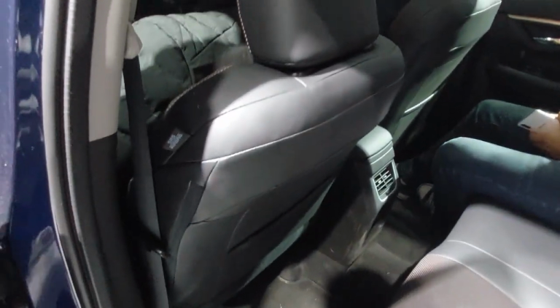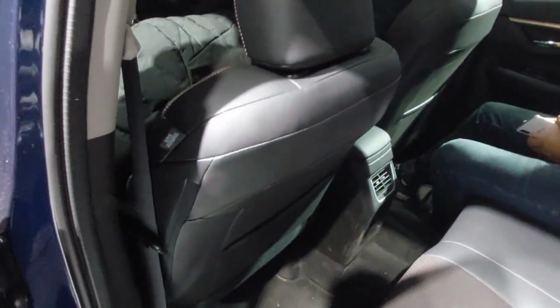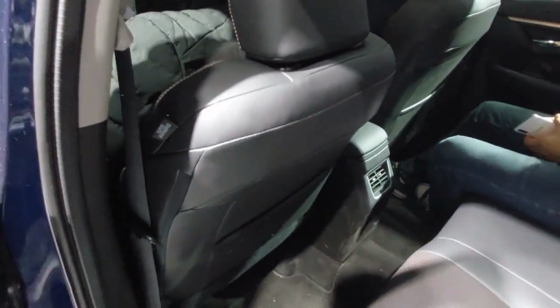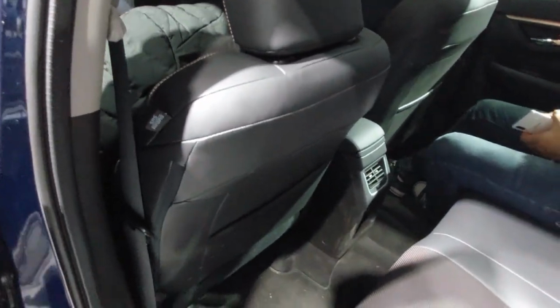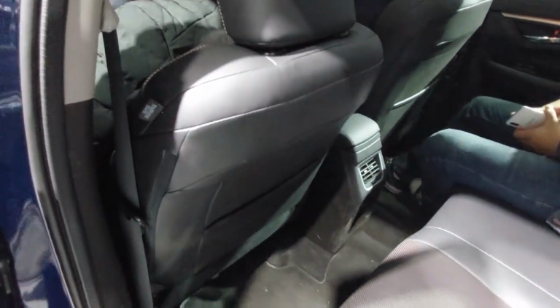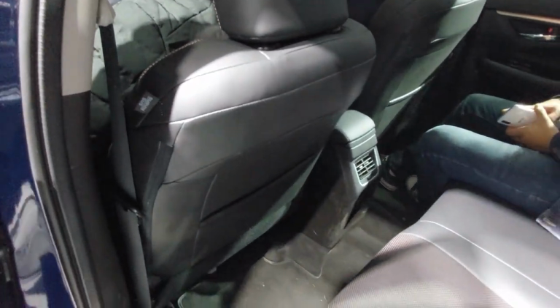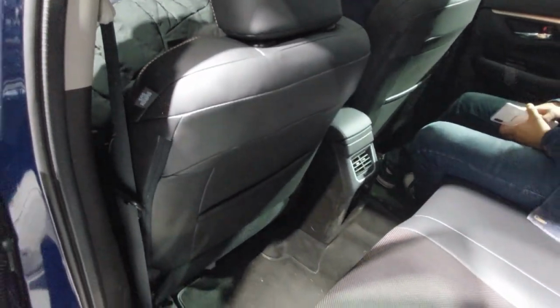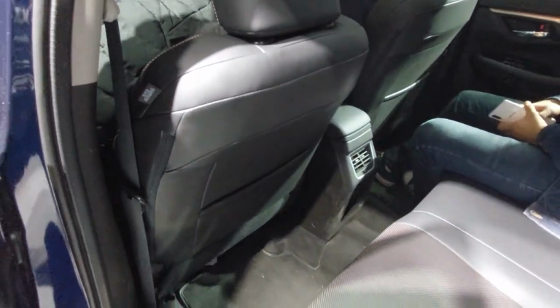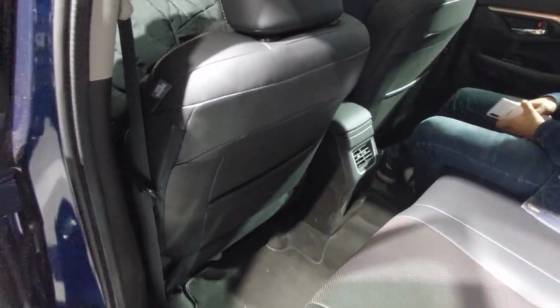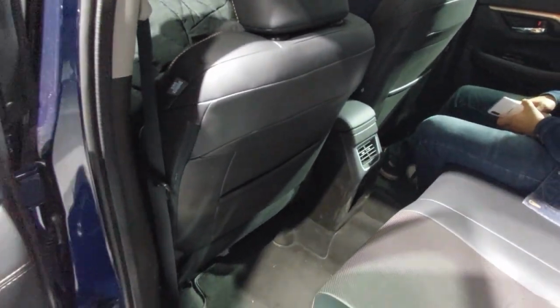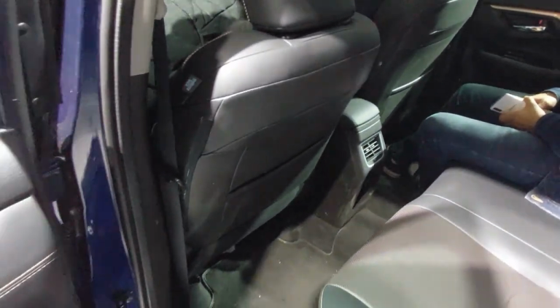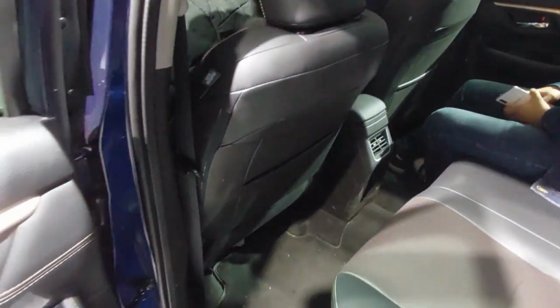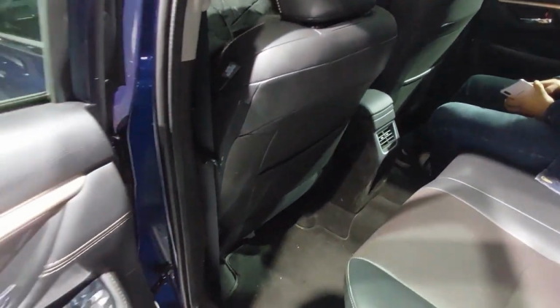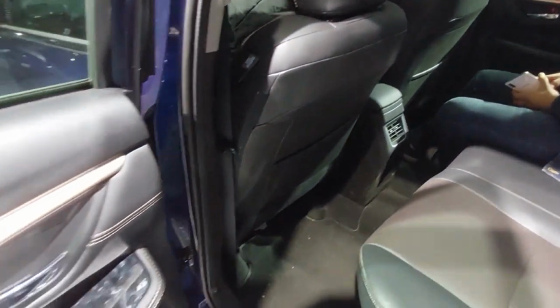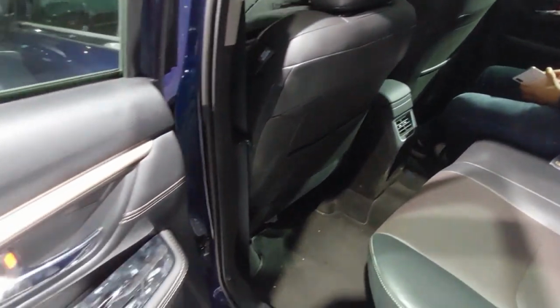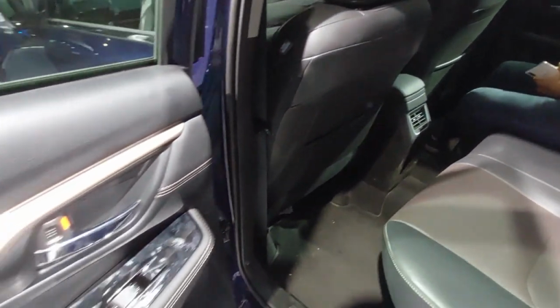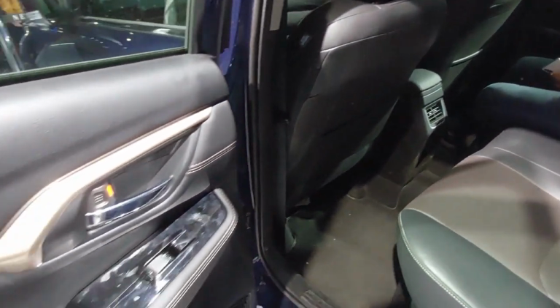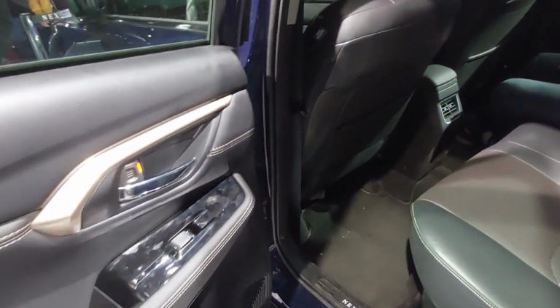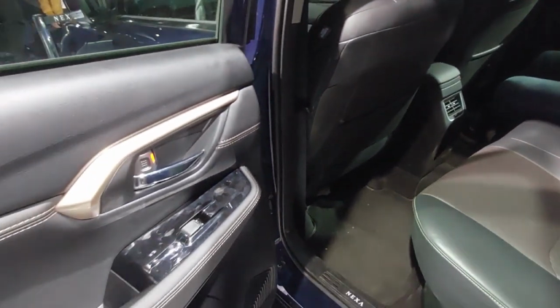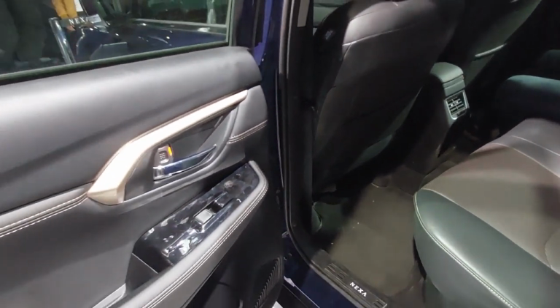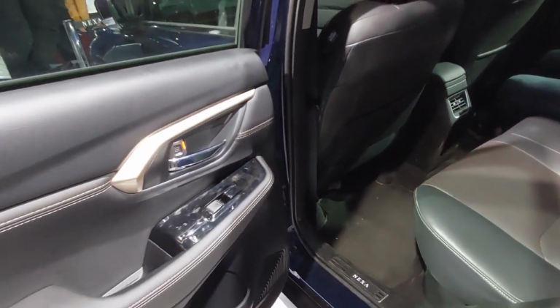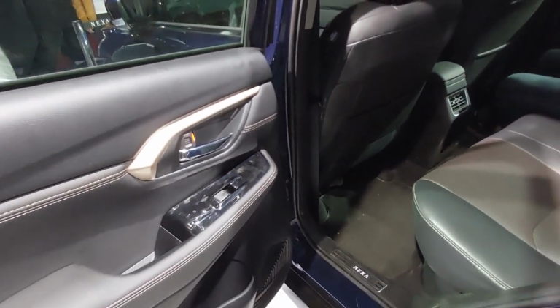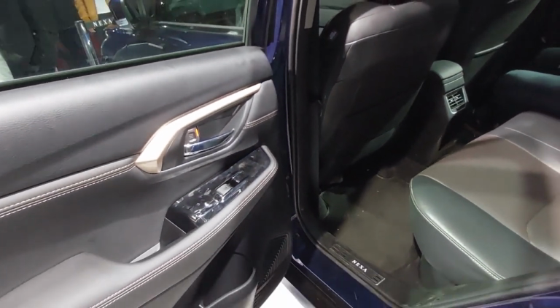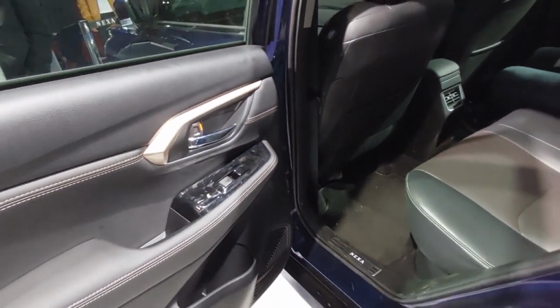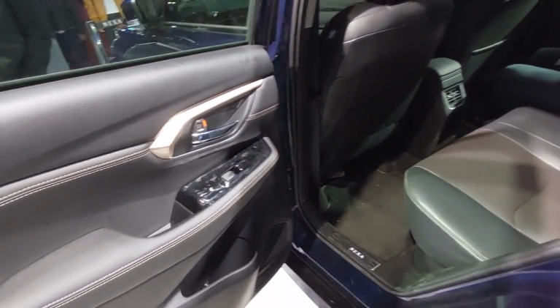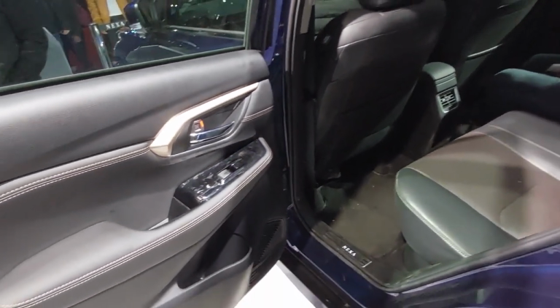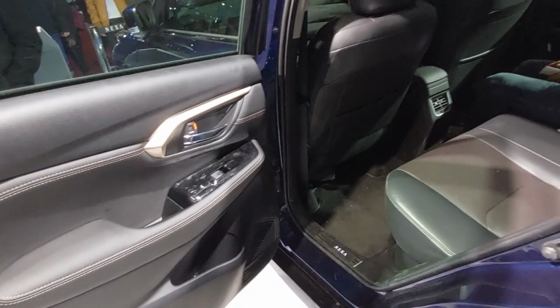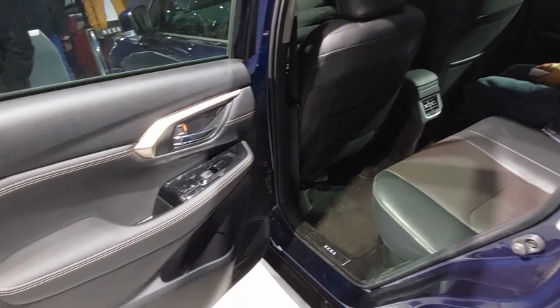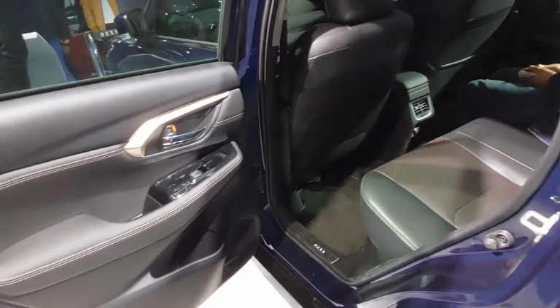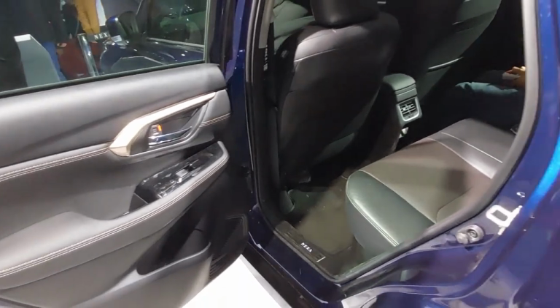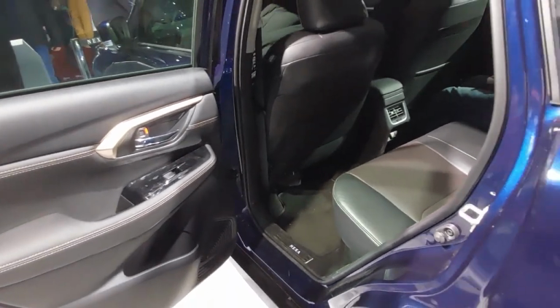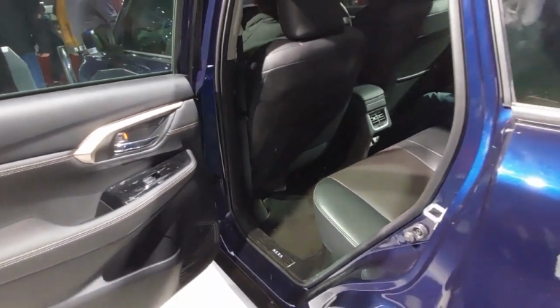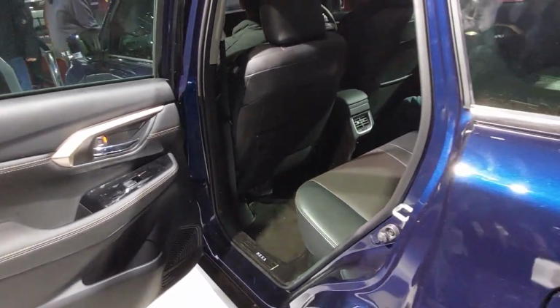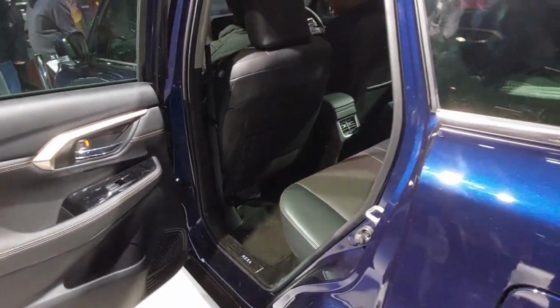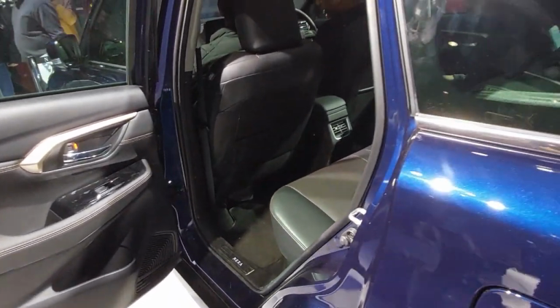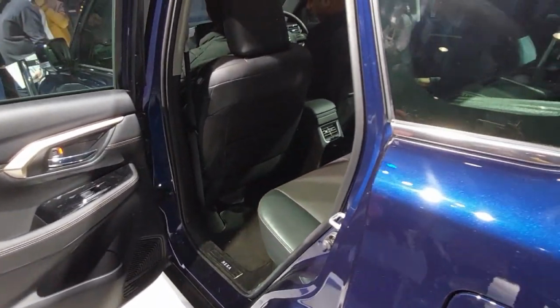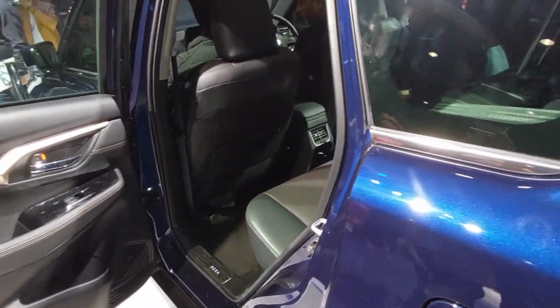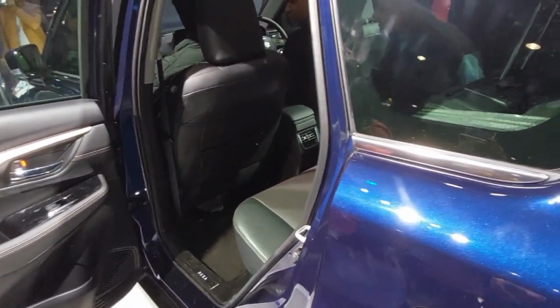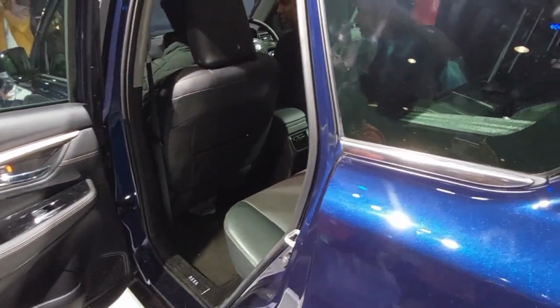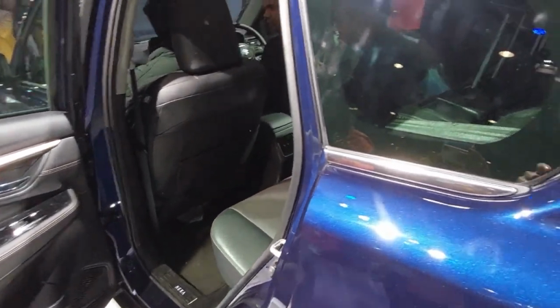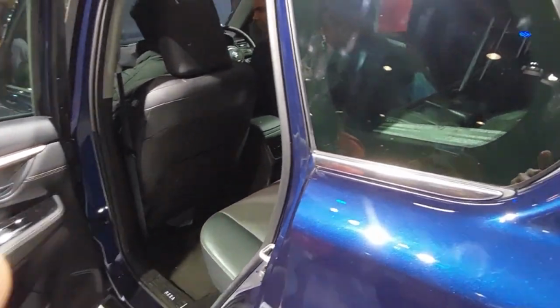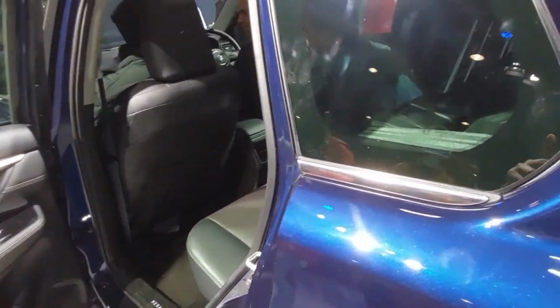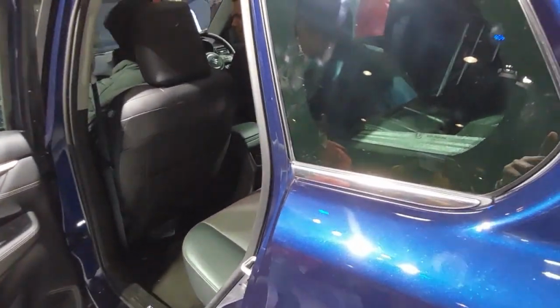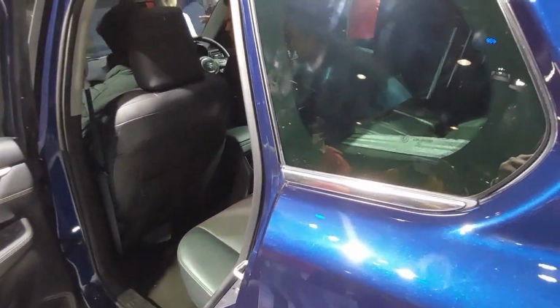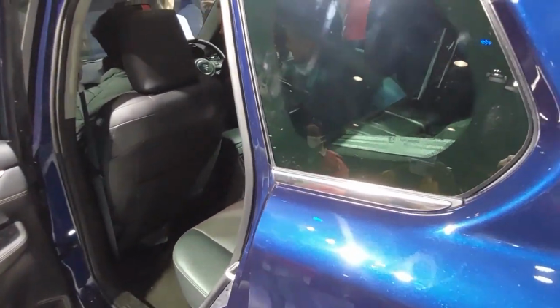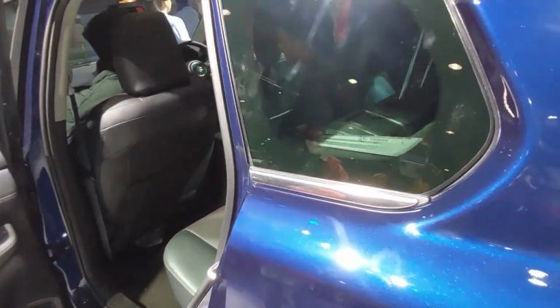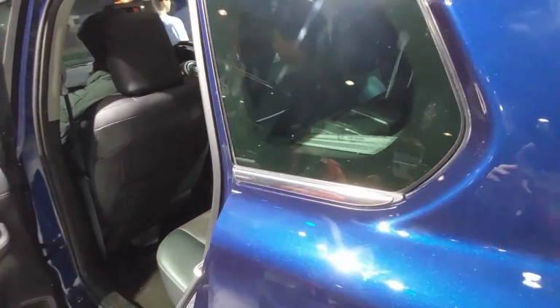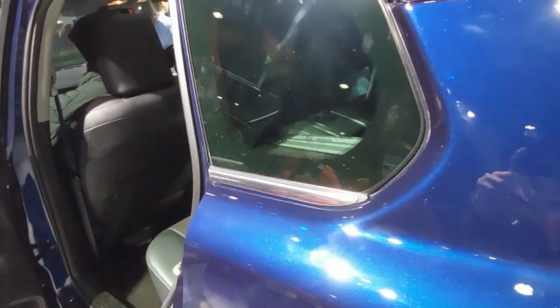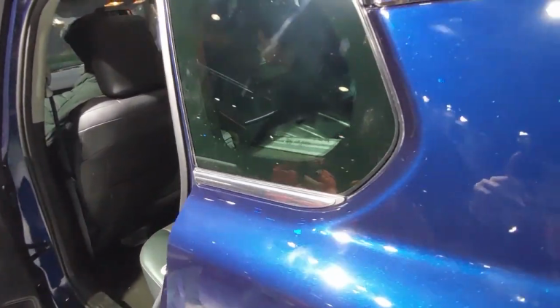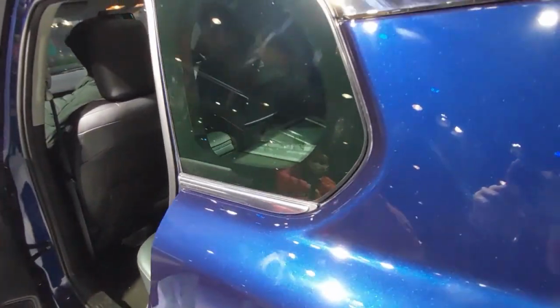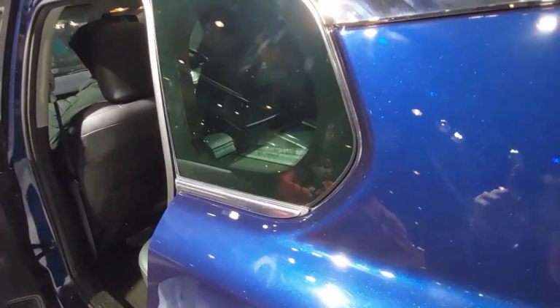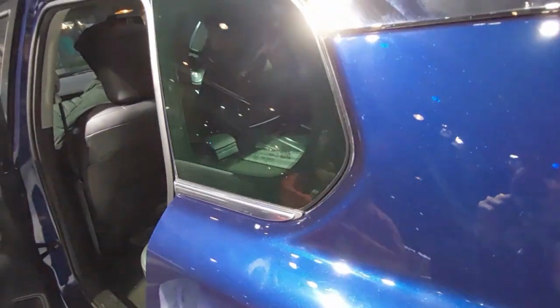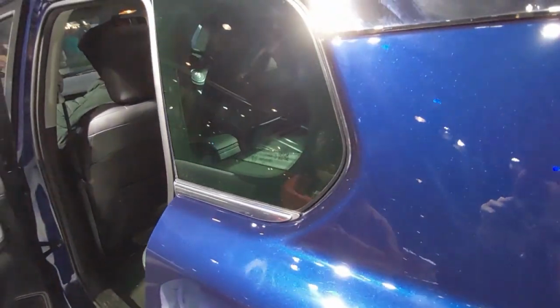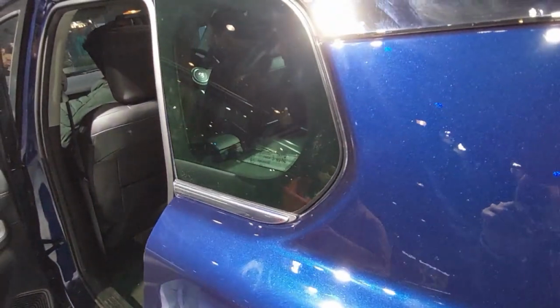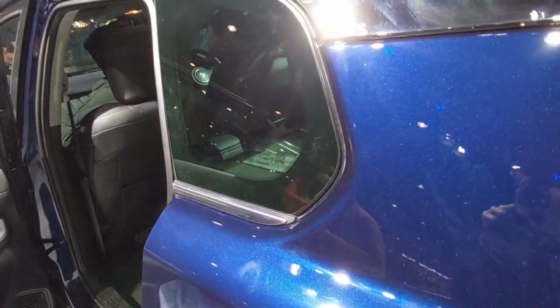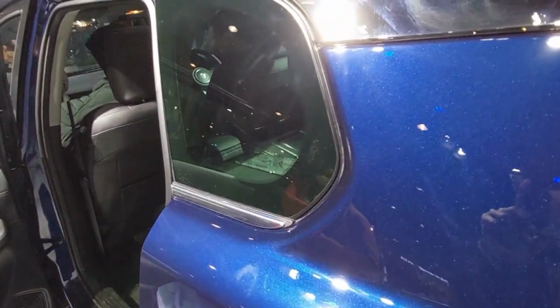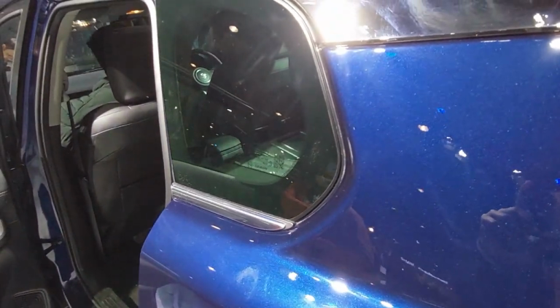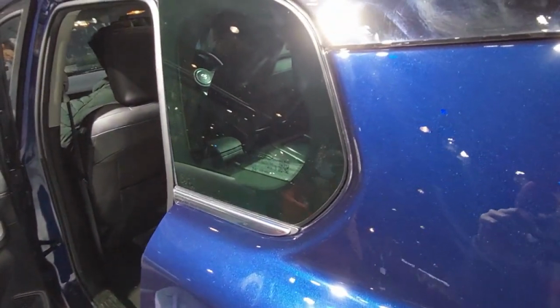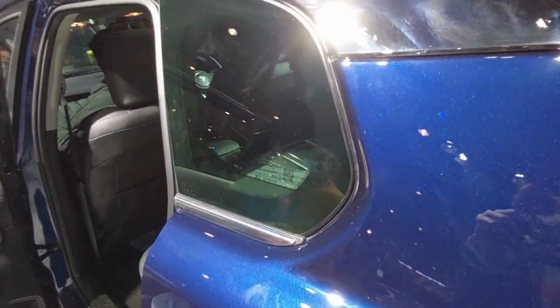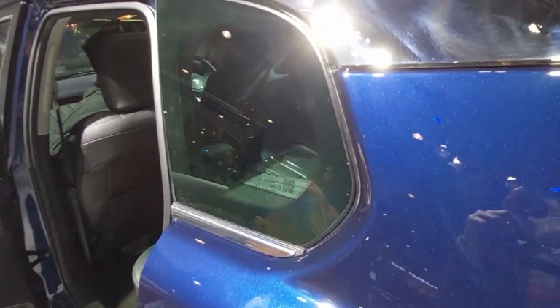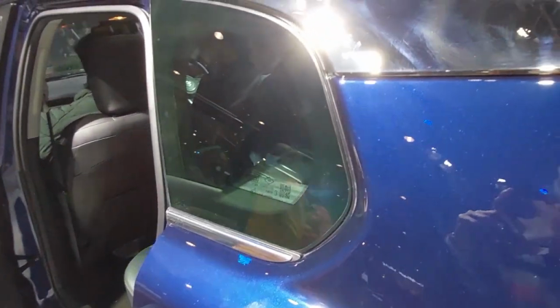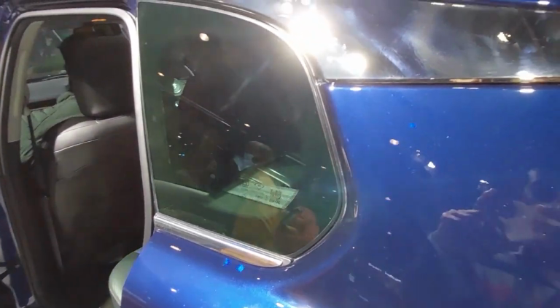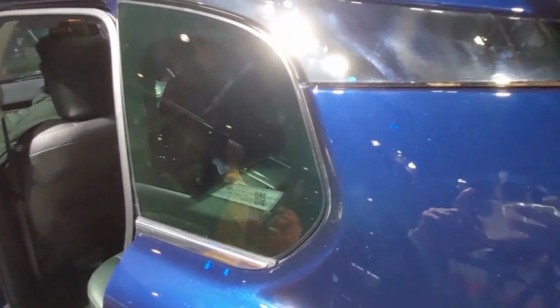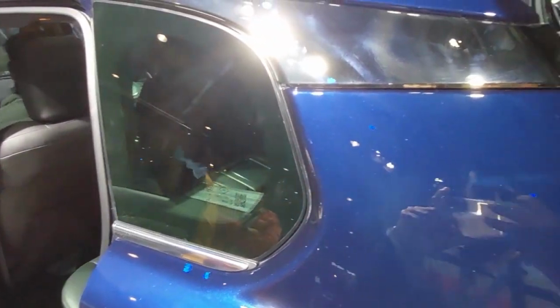The leather seats are well made, and the door panels are also finished in leather. There are soft touch materials throughout the interior.